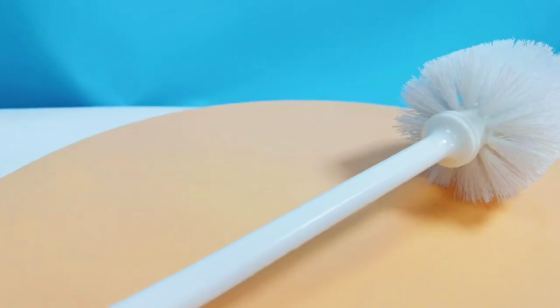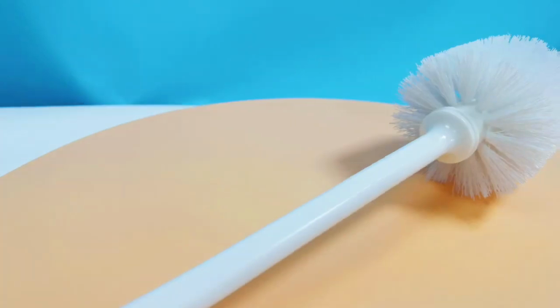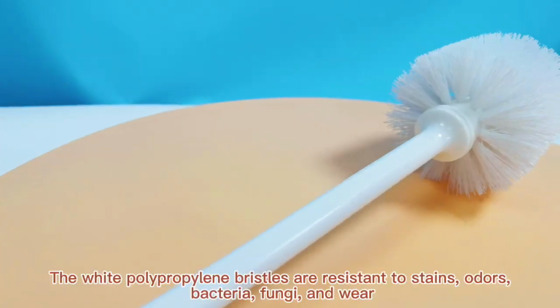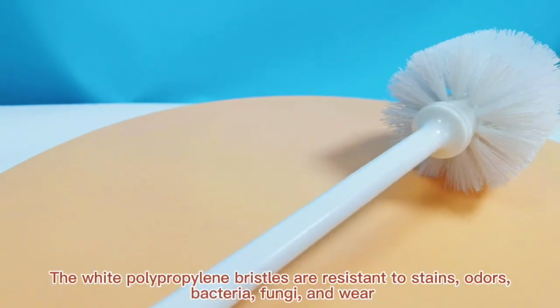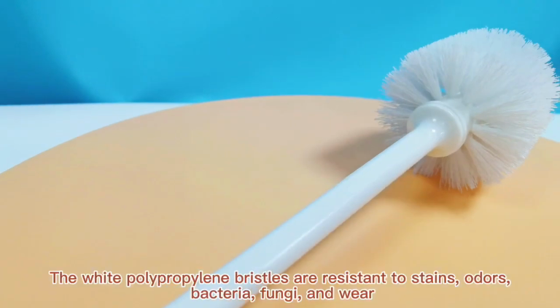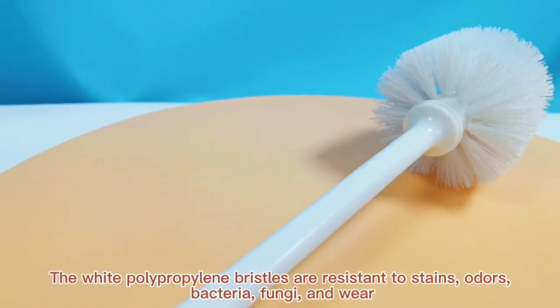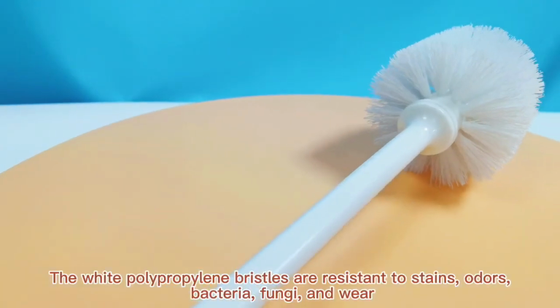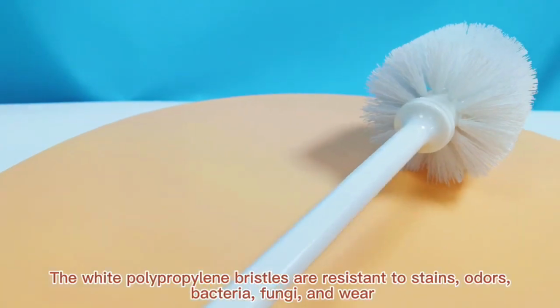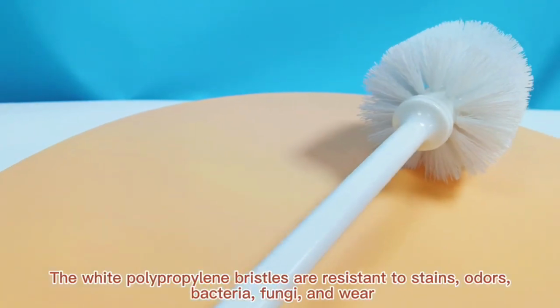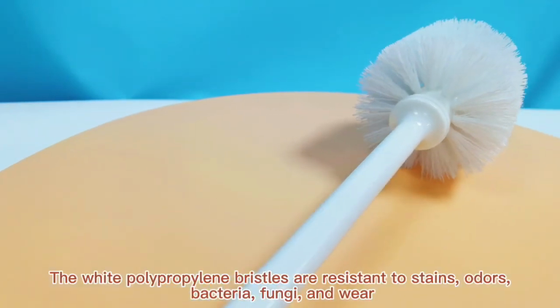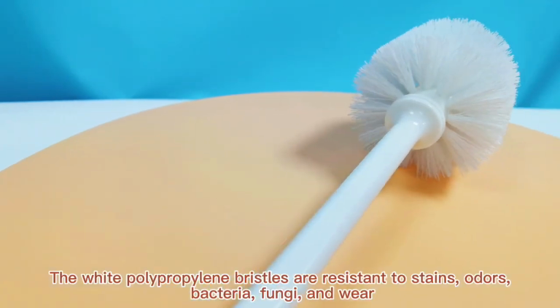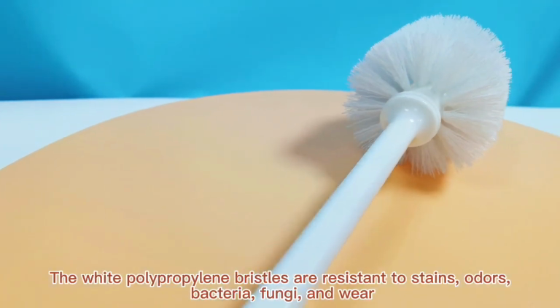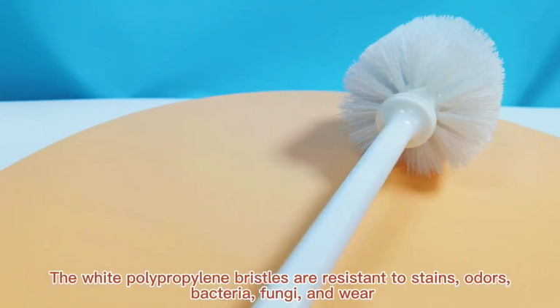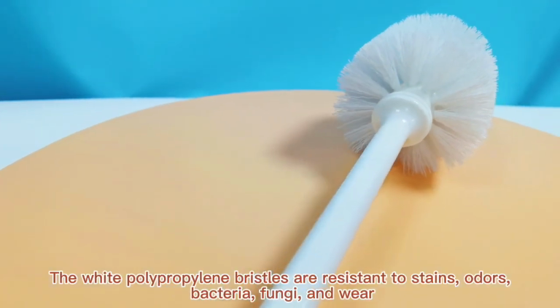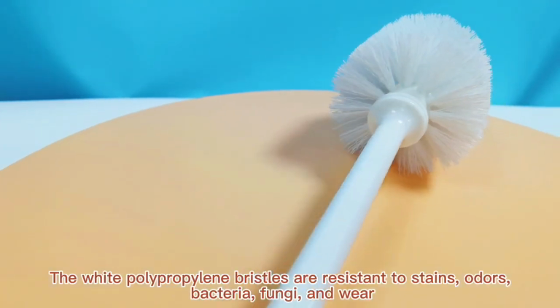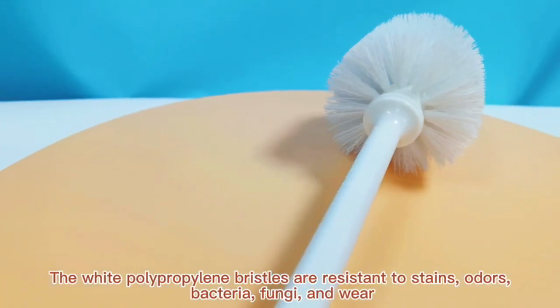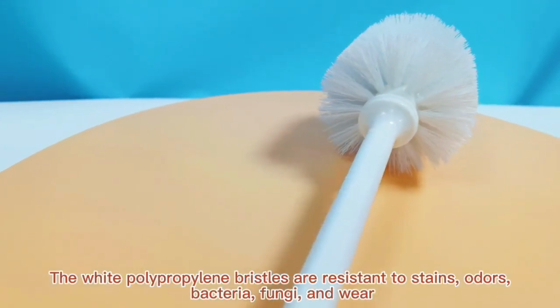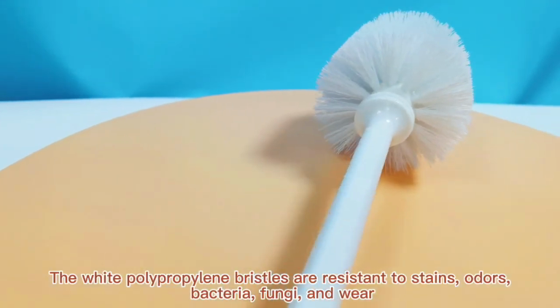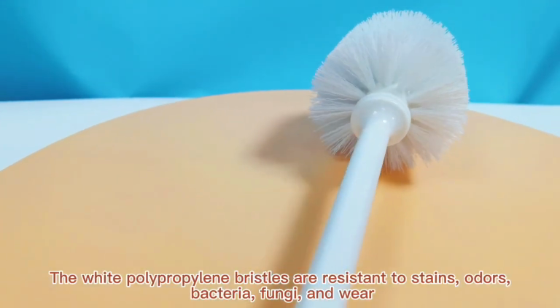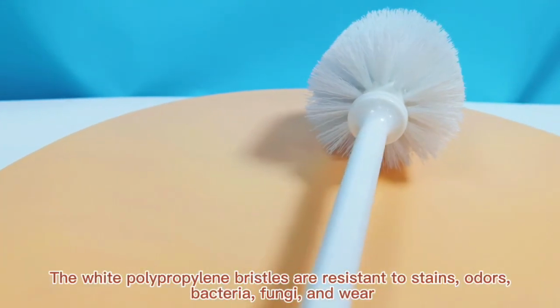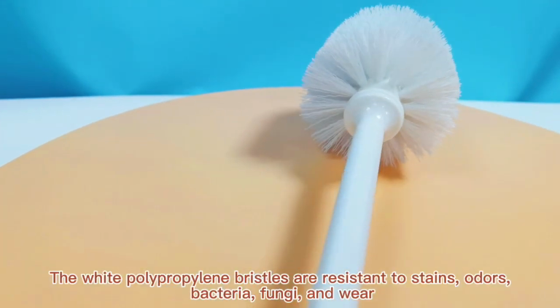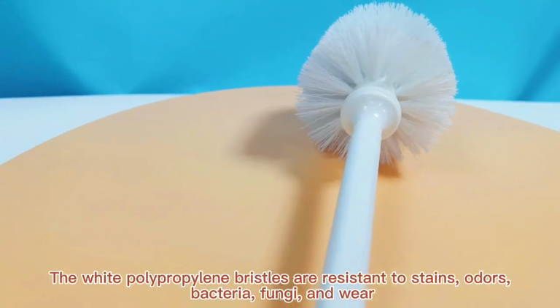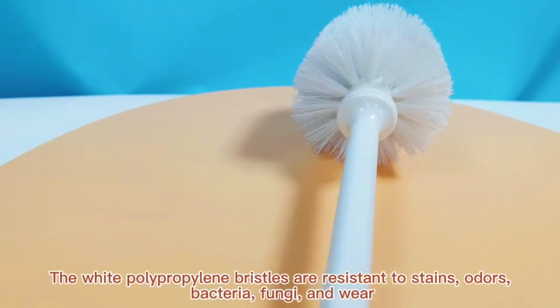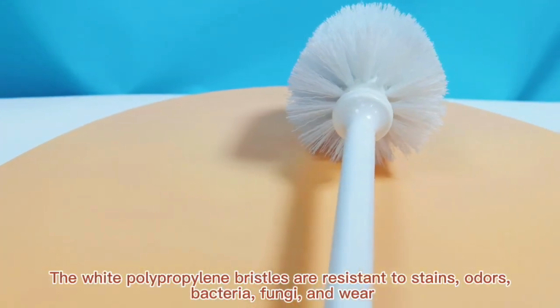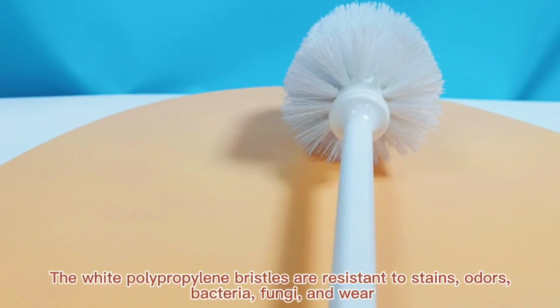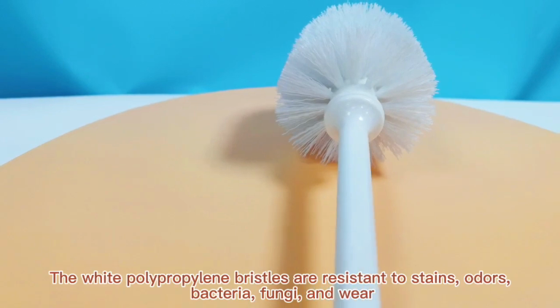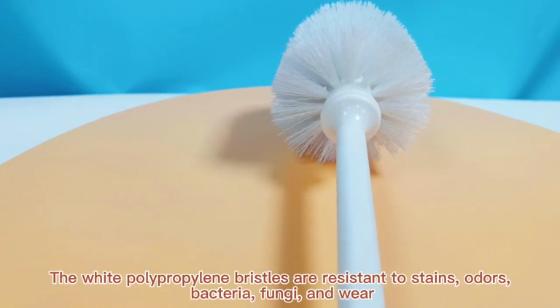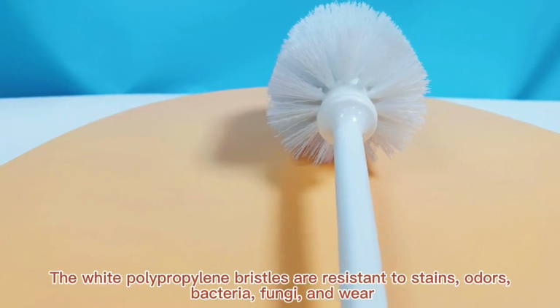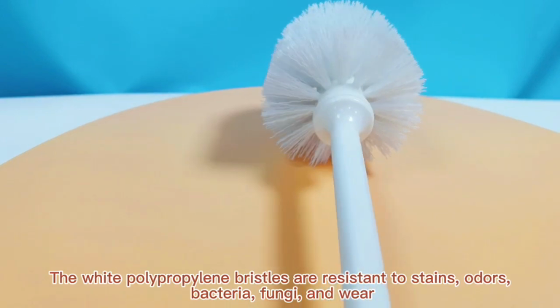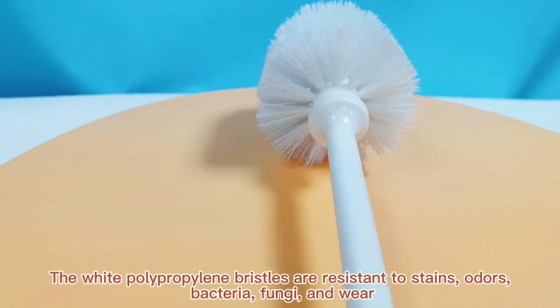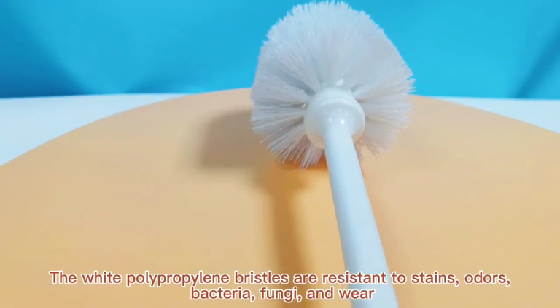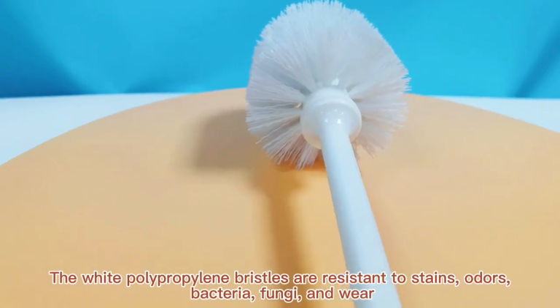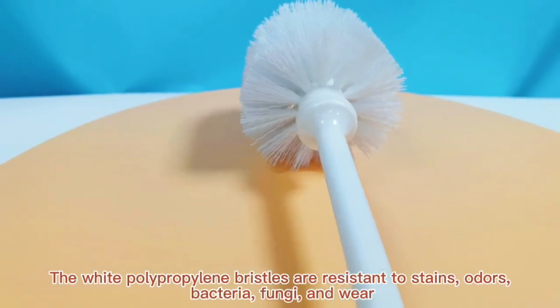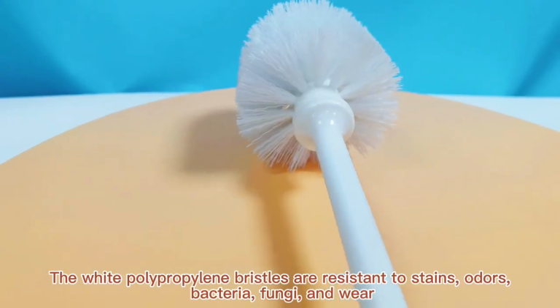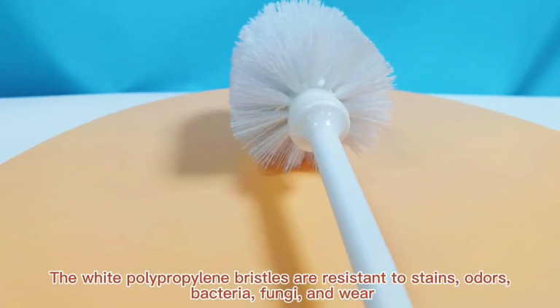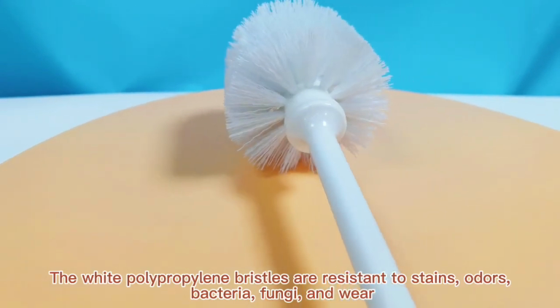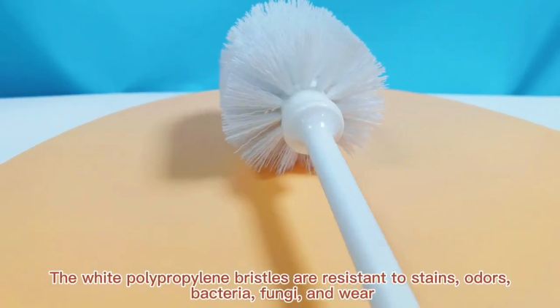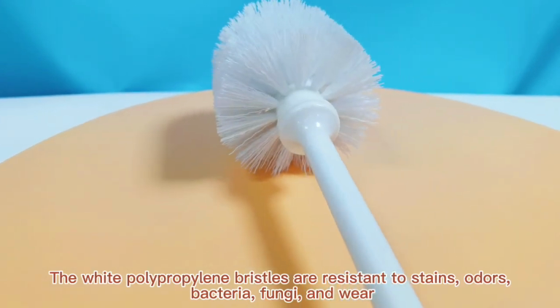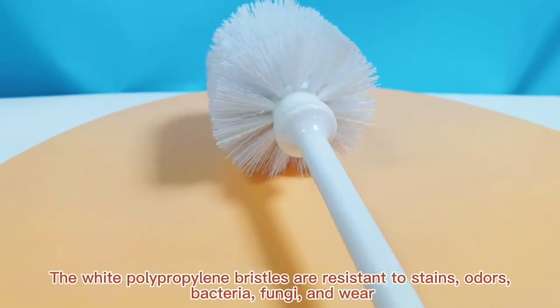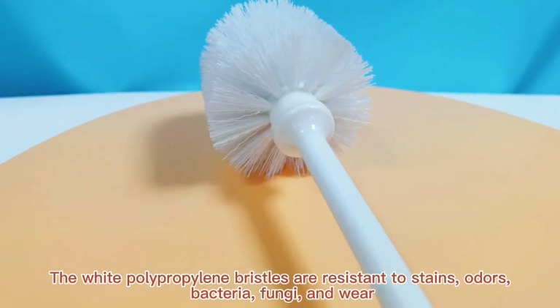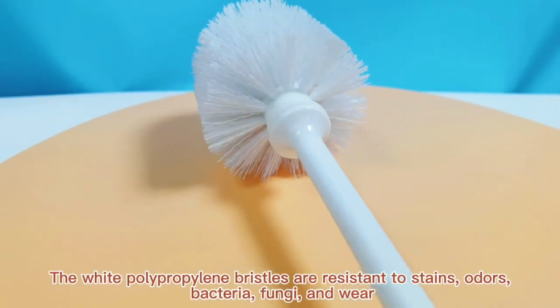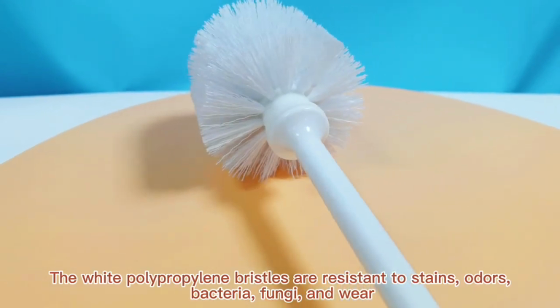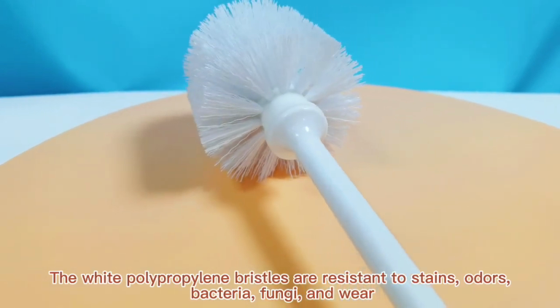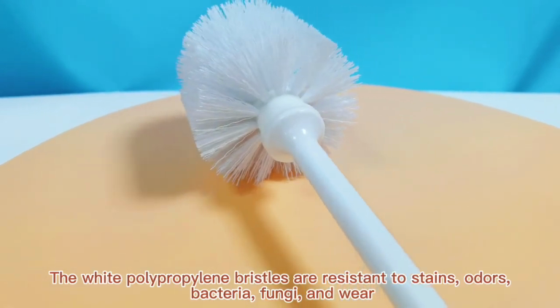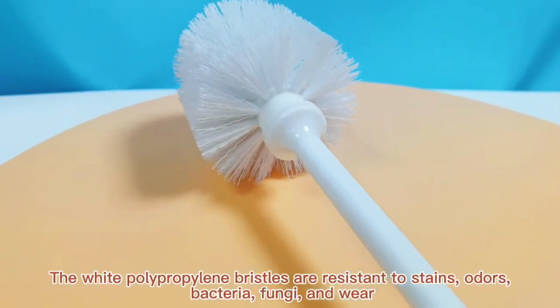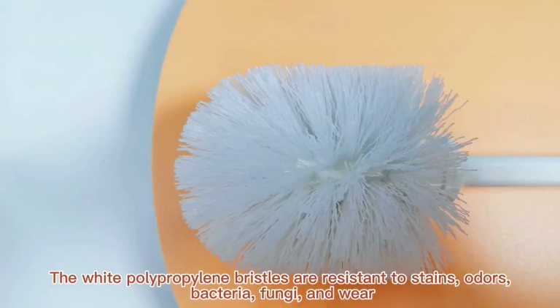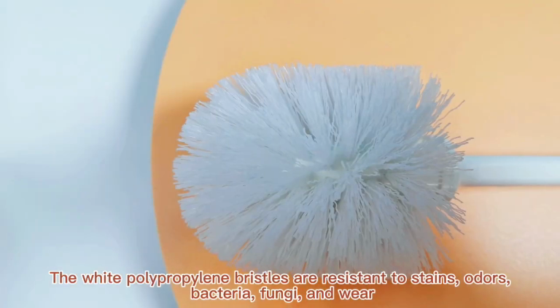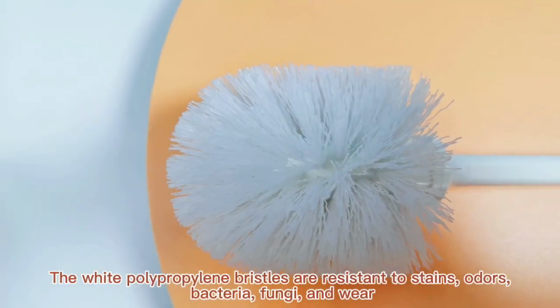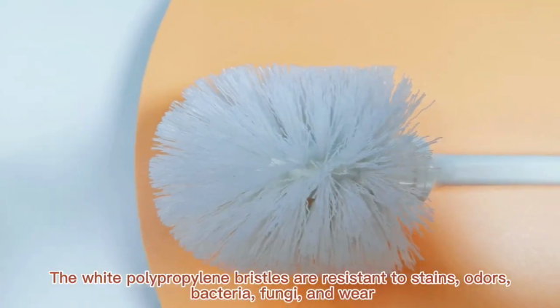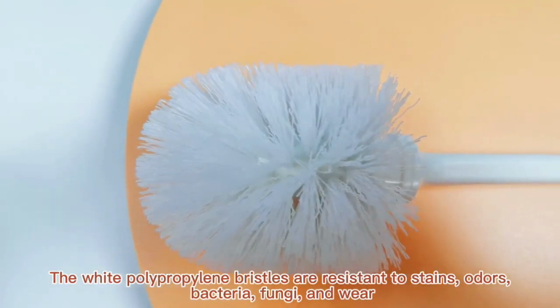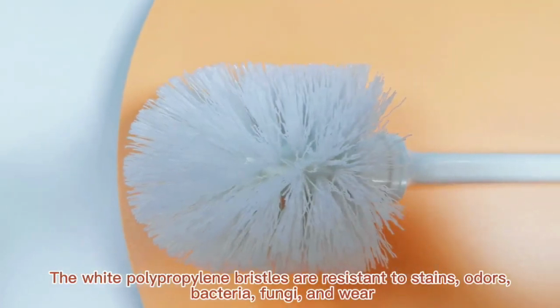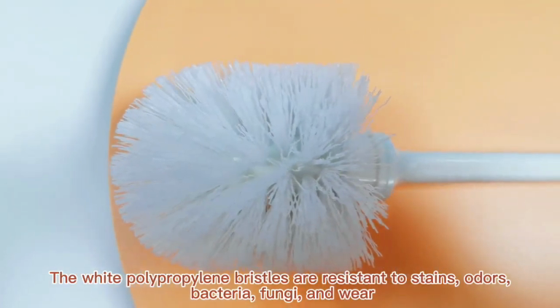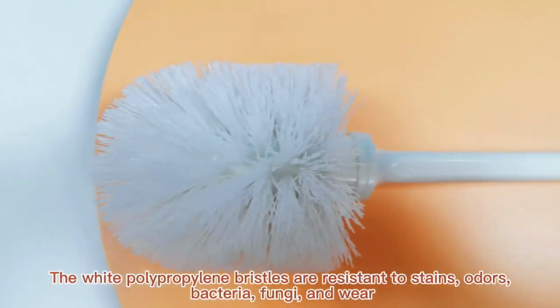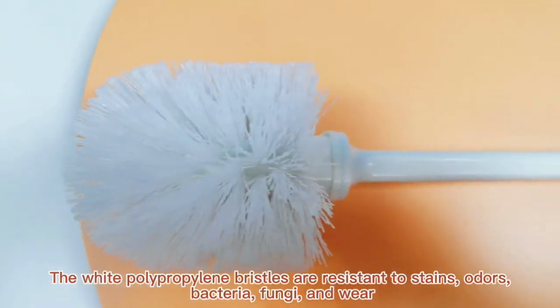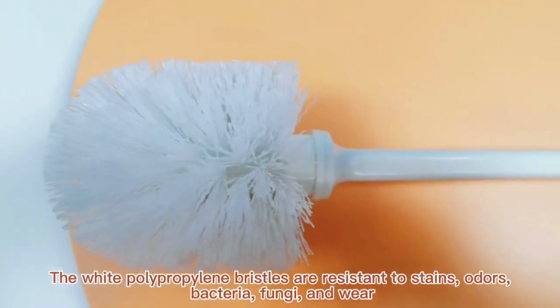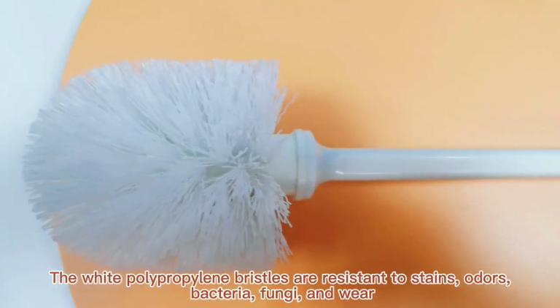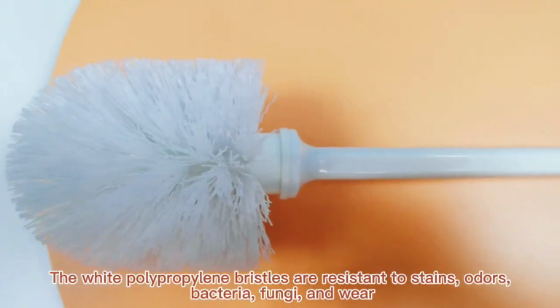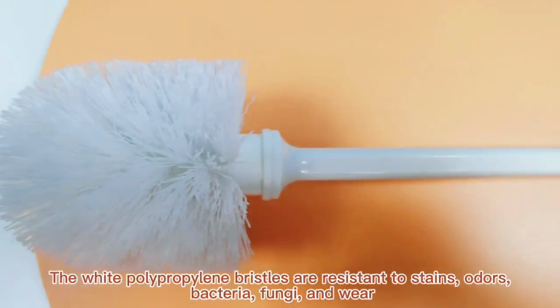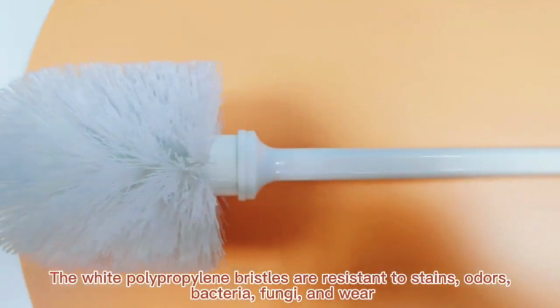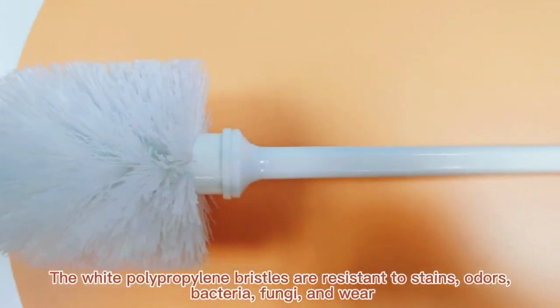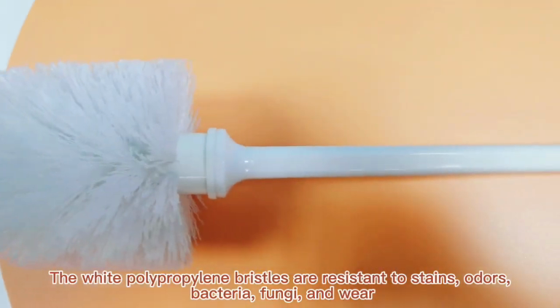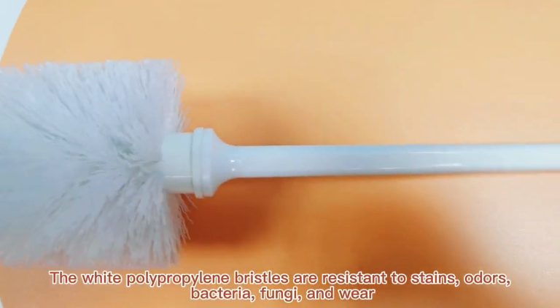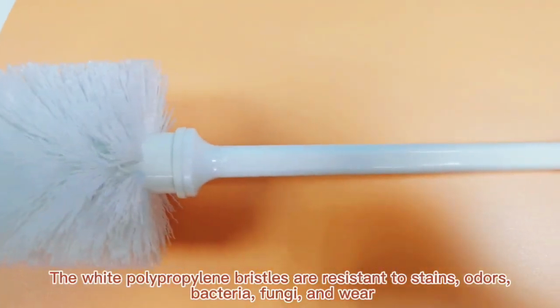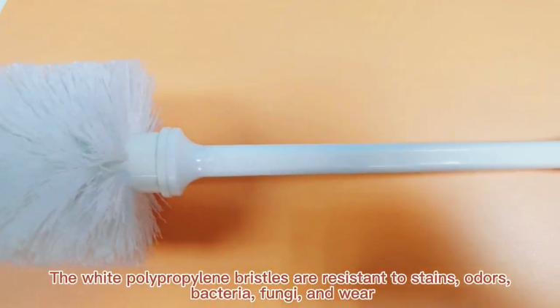The white polypropylene bristles are resistant to stains, odors, bacteria, fungi, and wear.